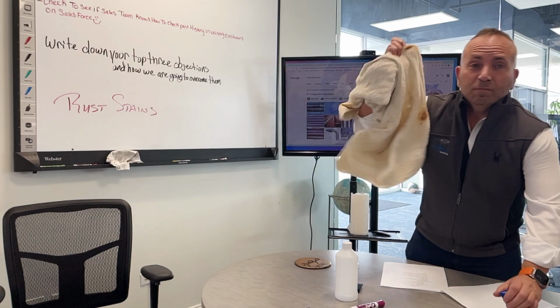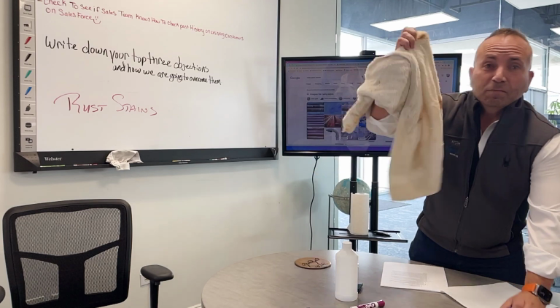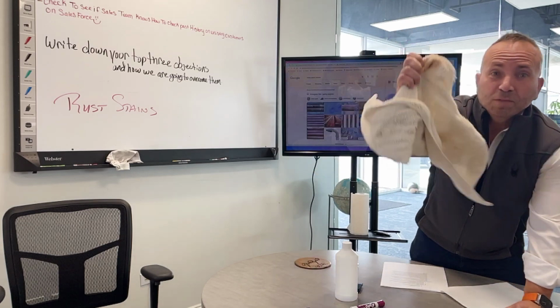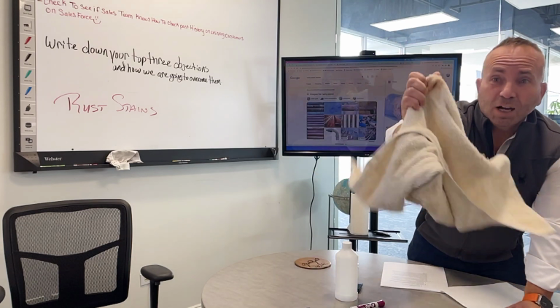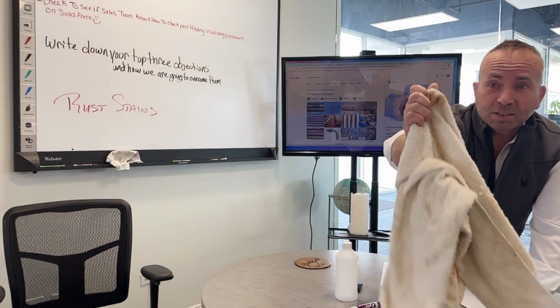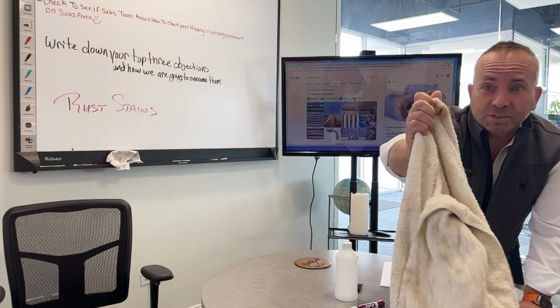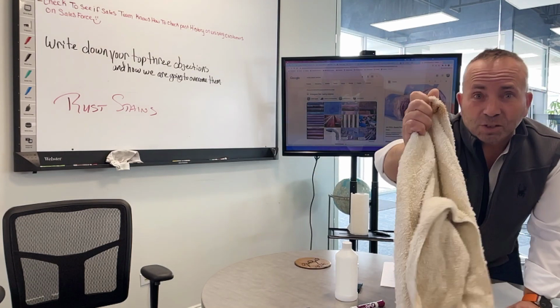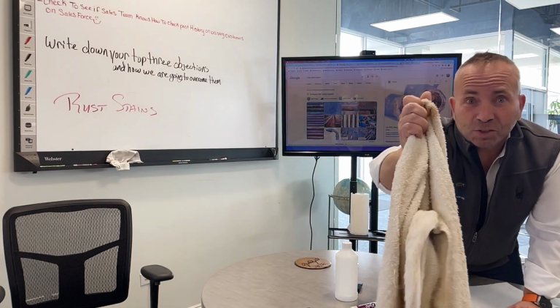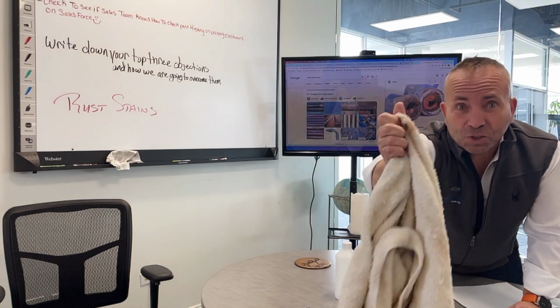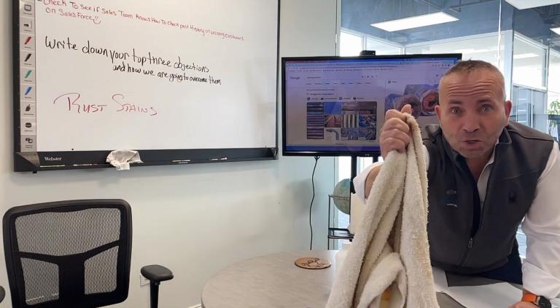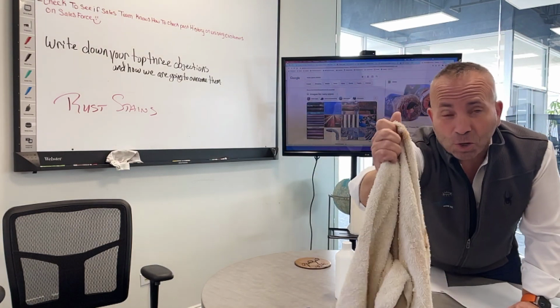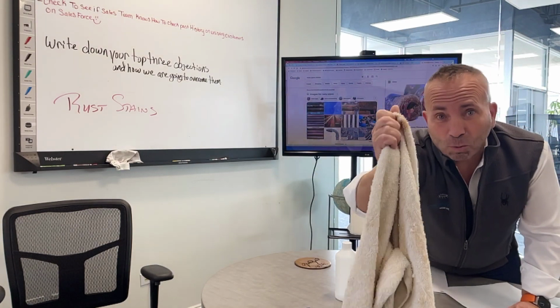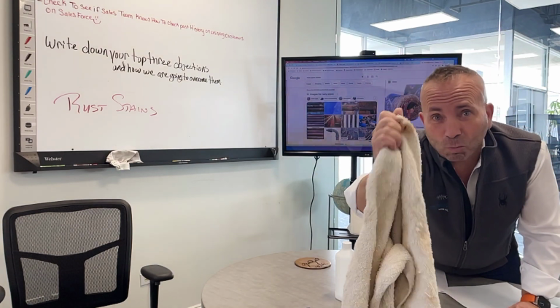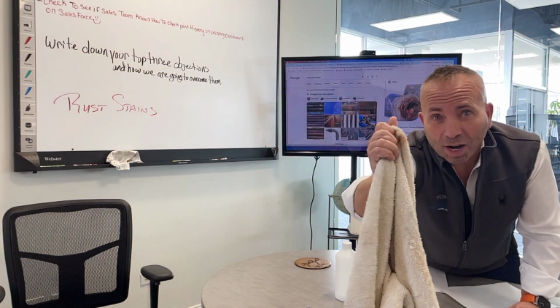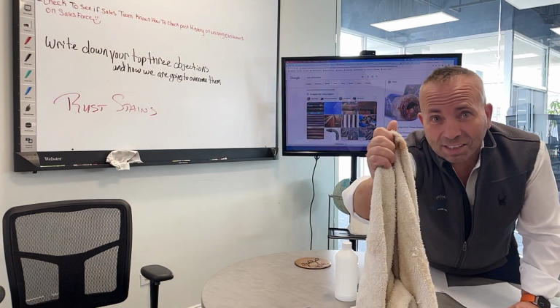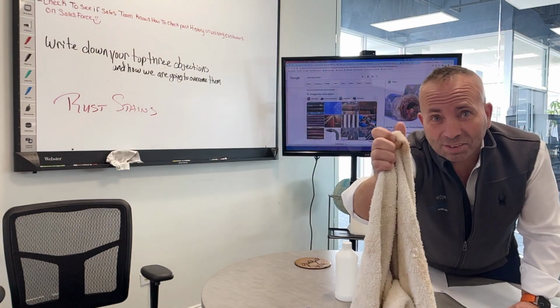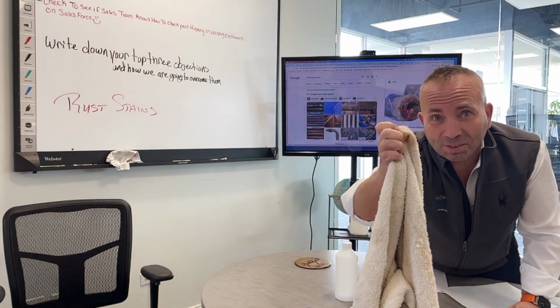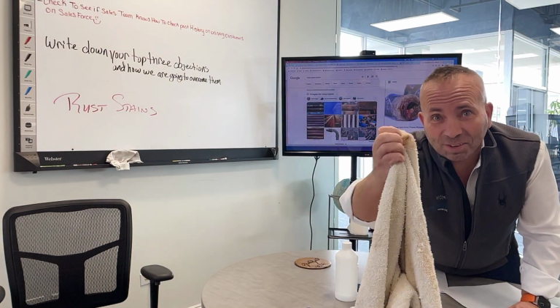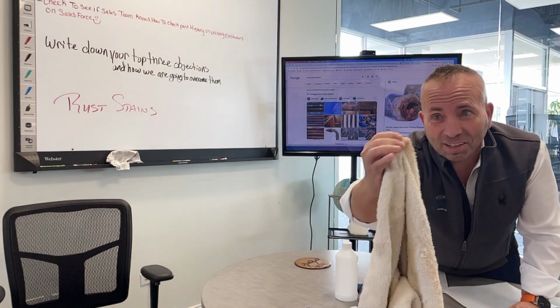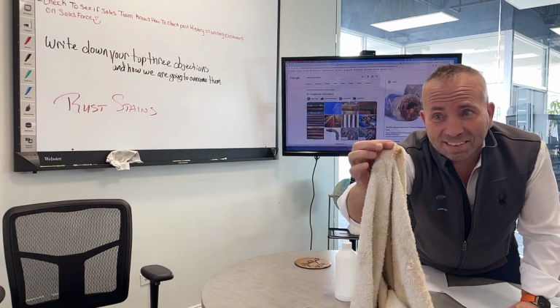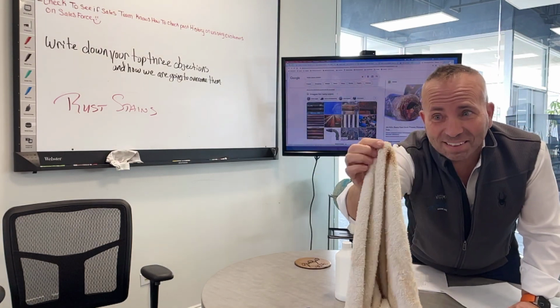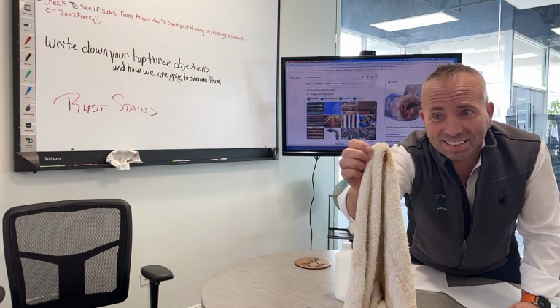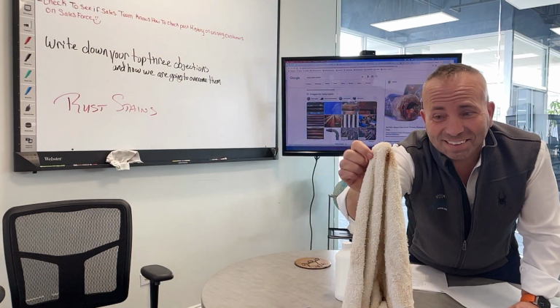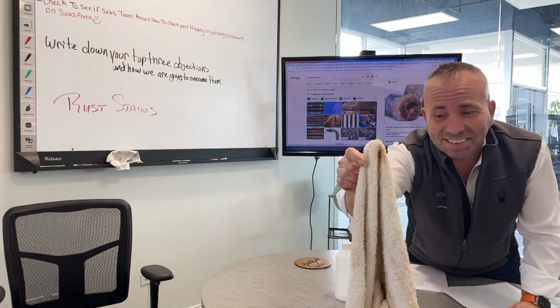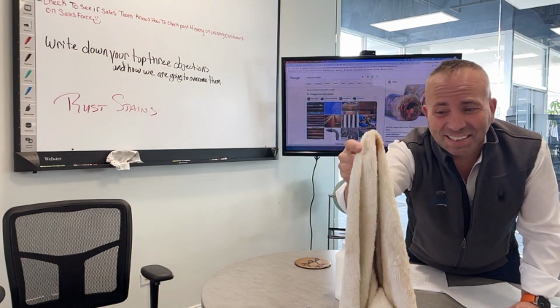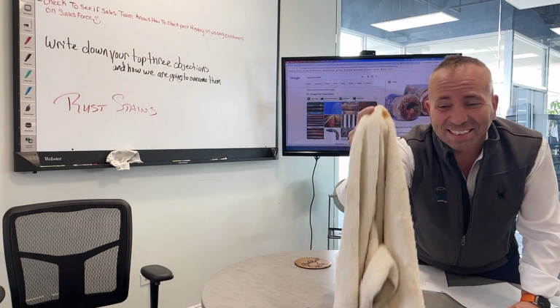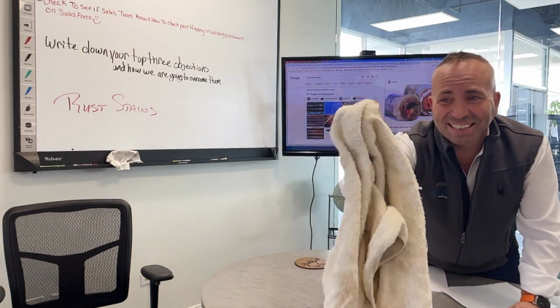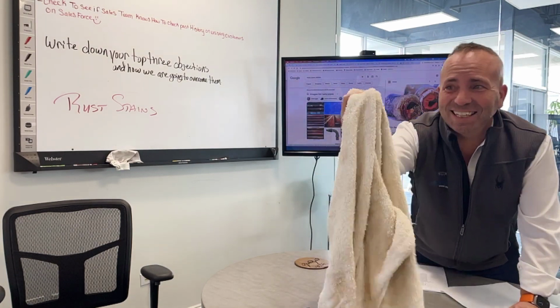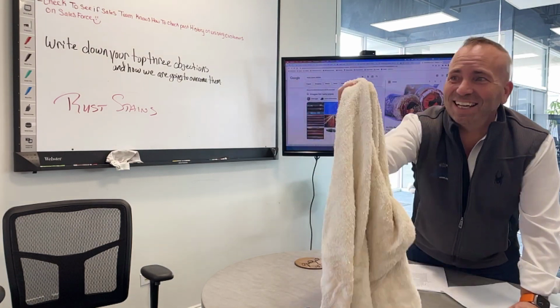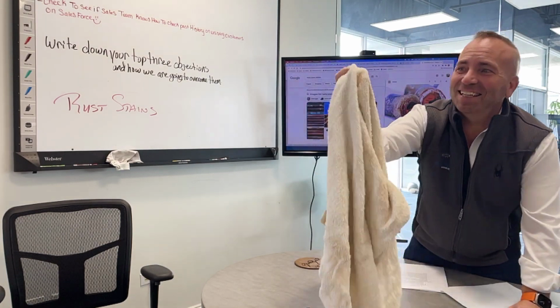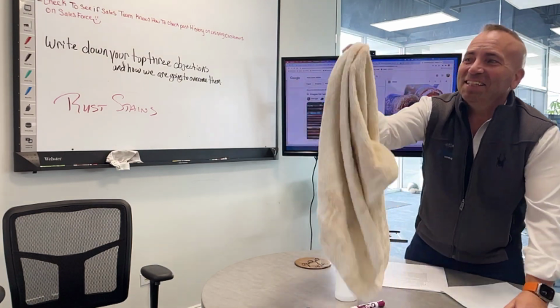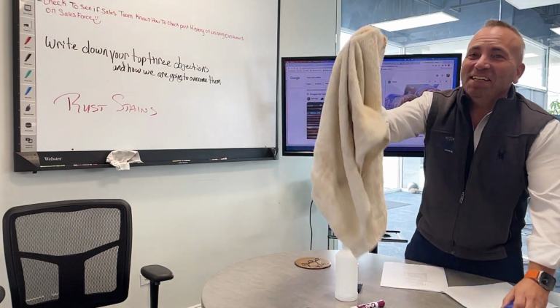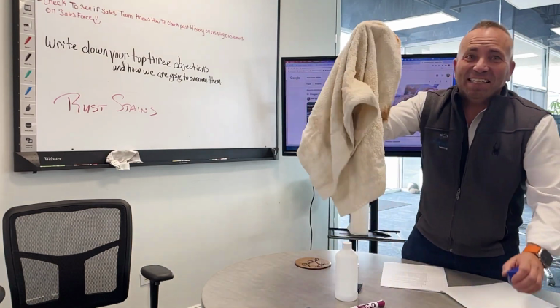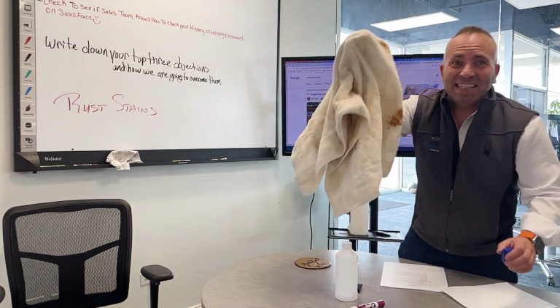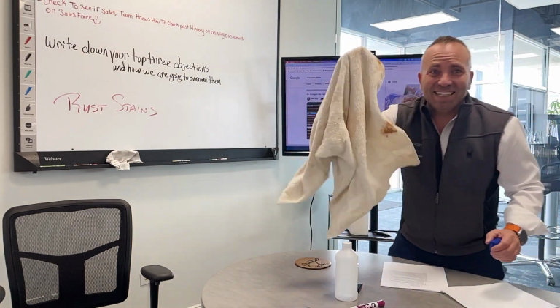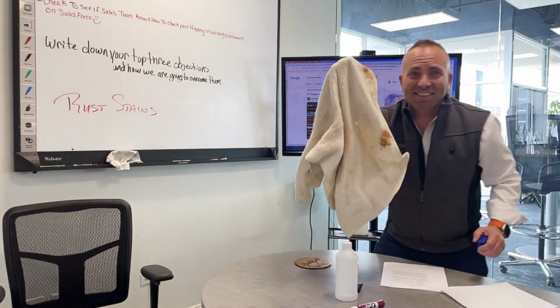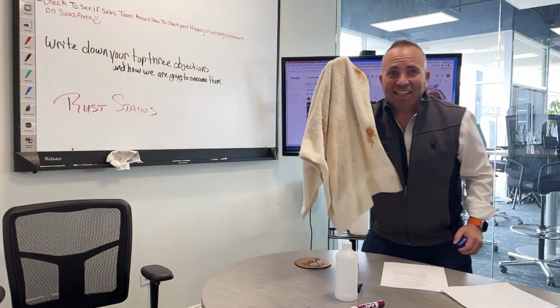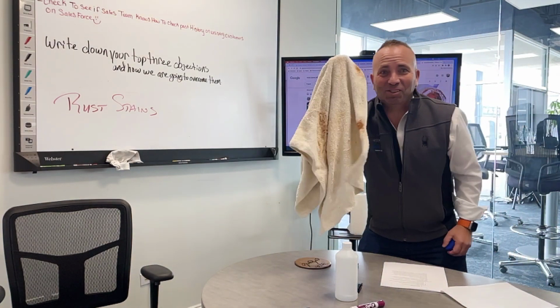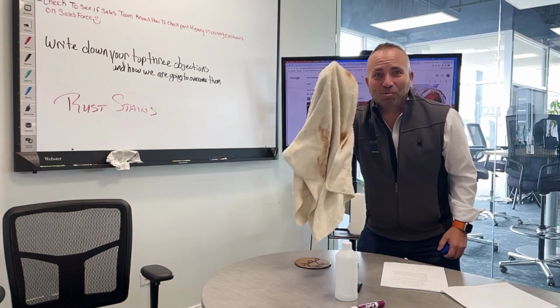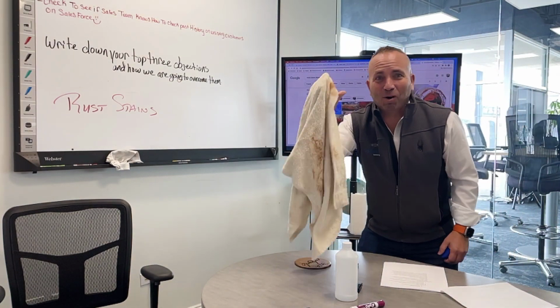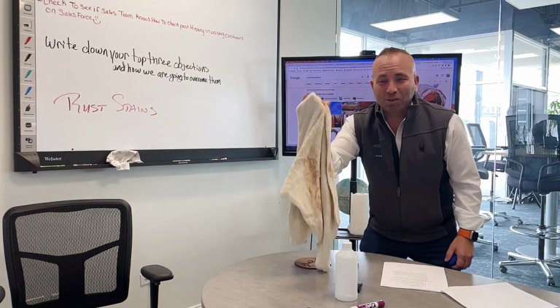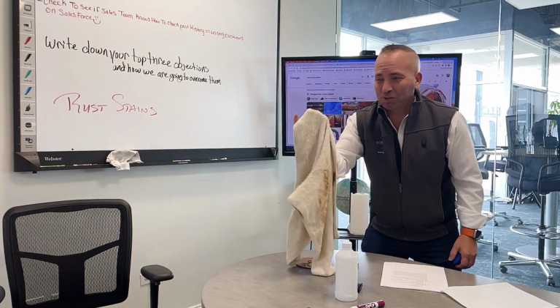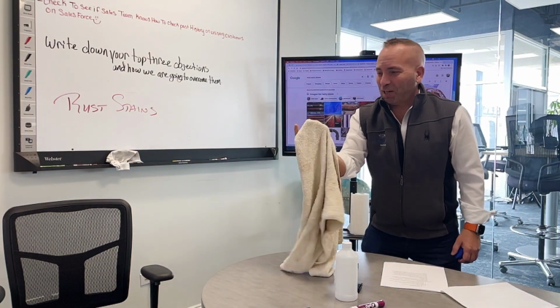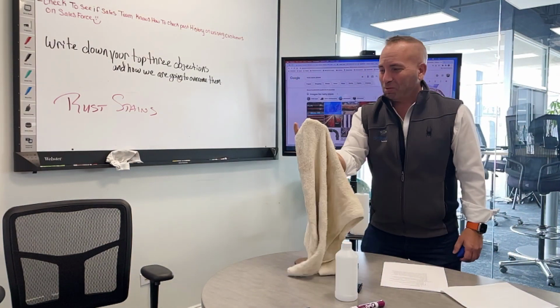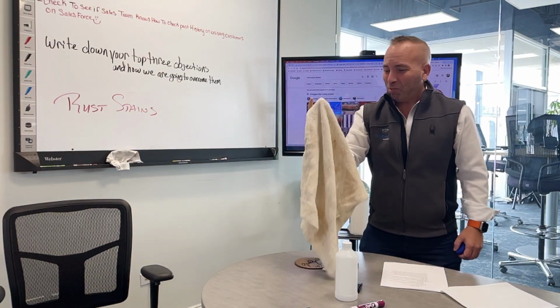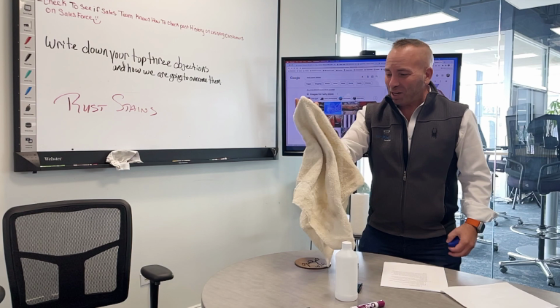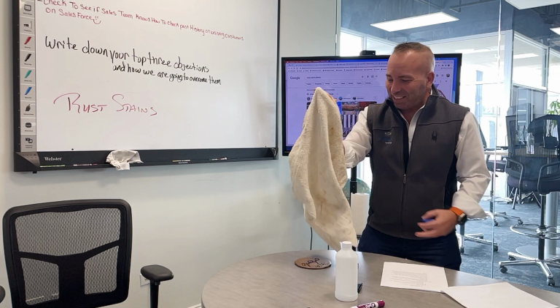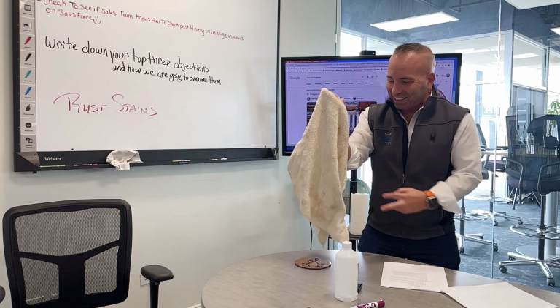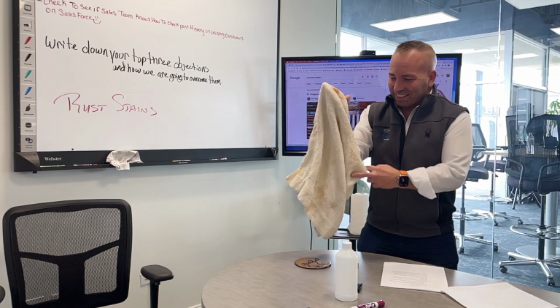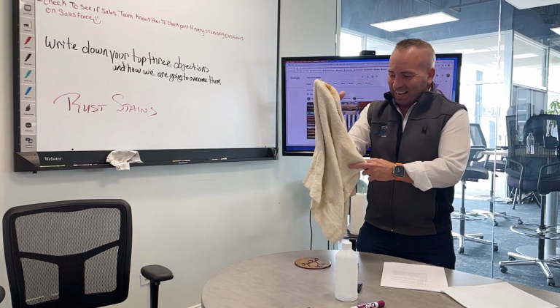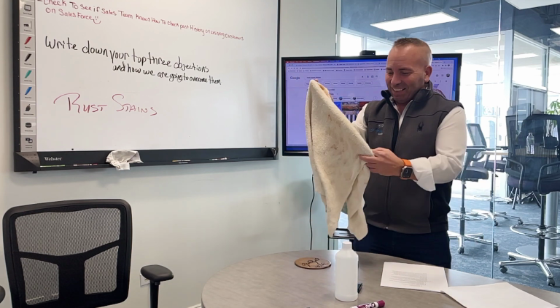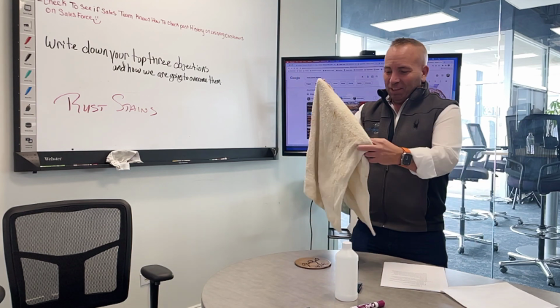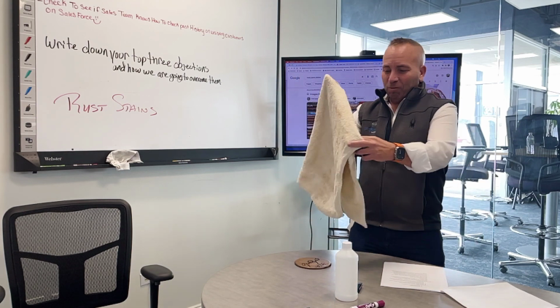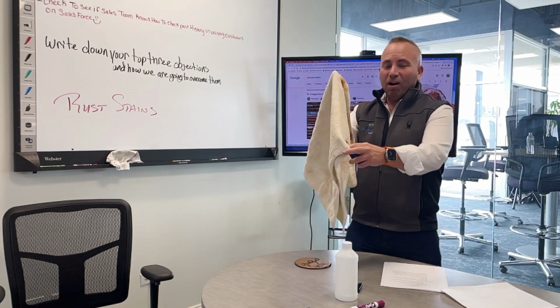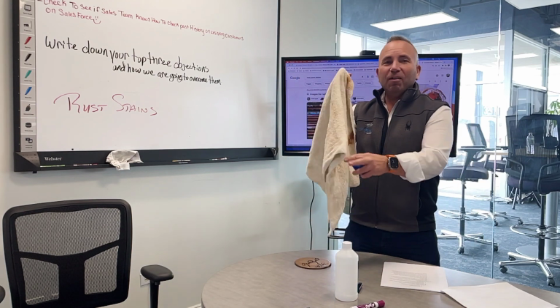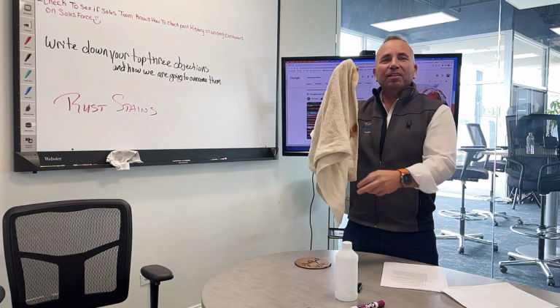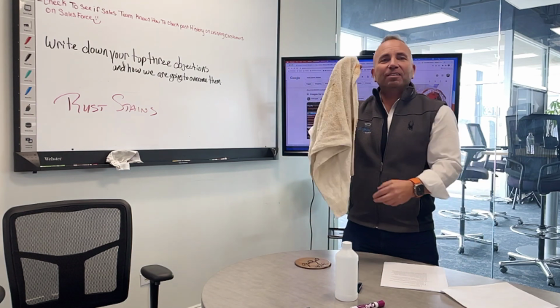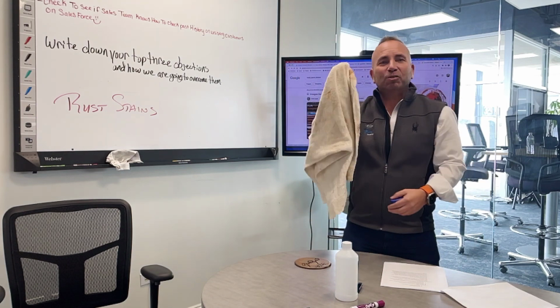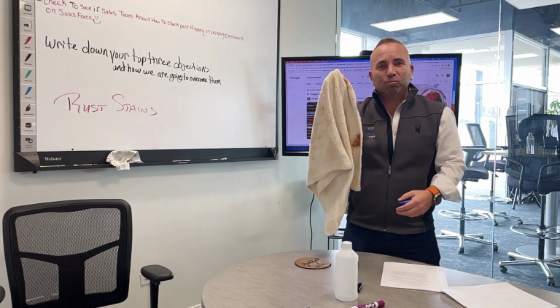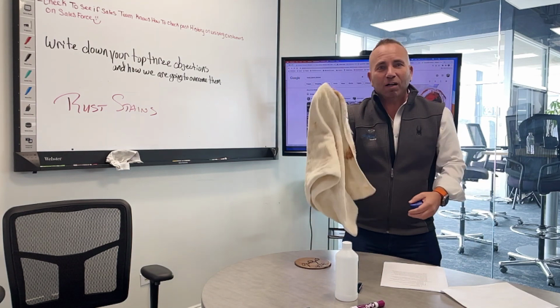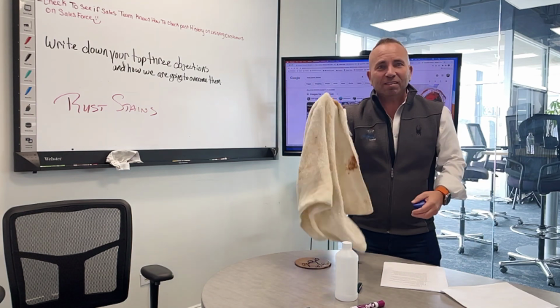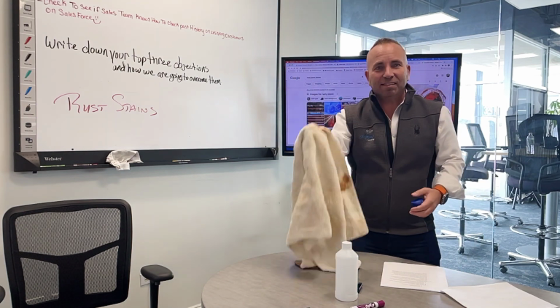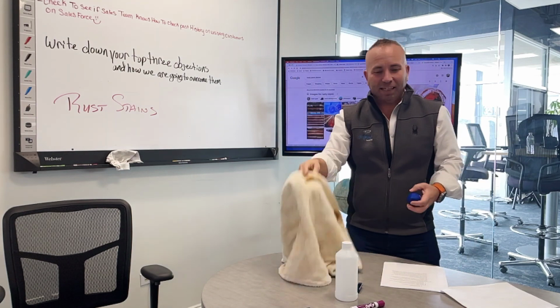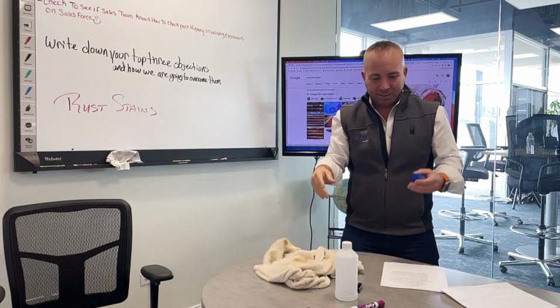Does your whites look like this? Yes, that's gross, right? What is that? Well, this is rust stains.